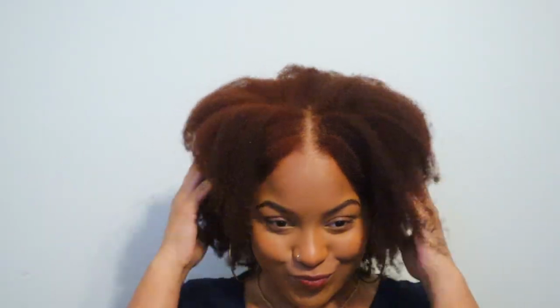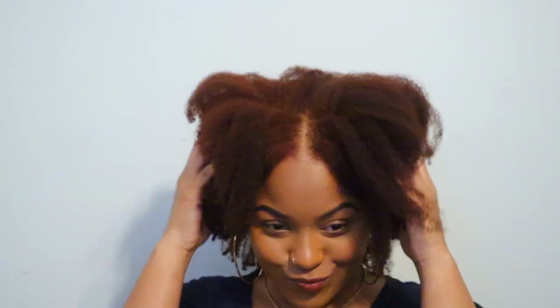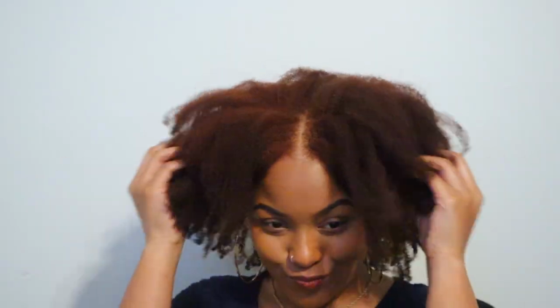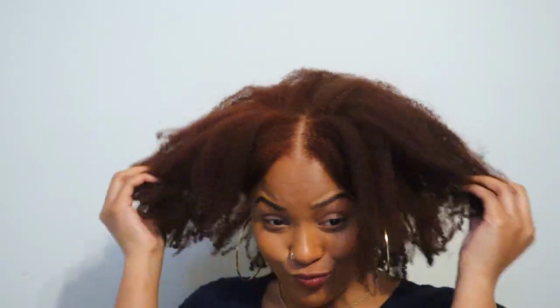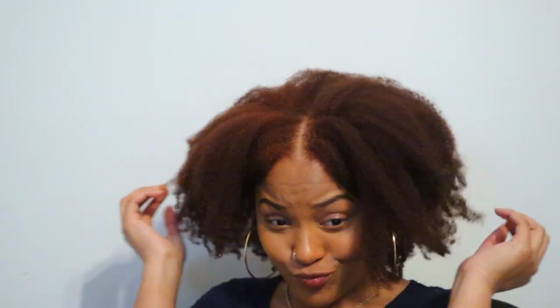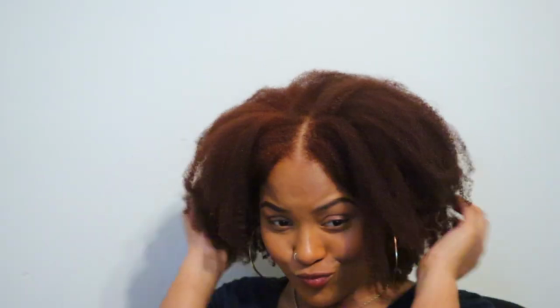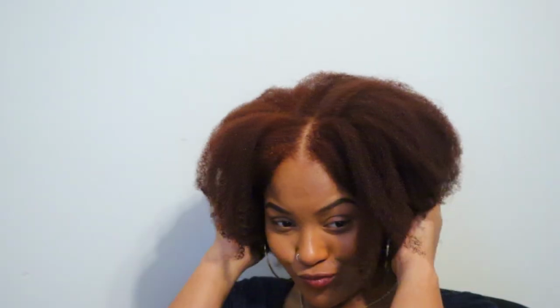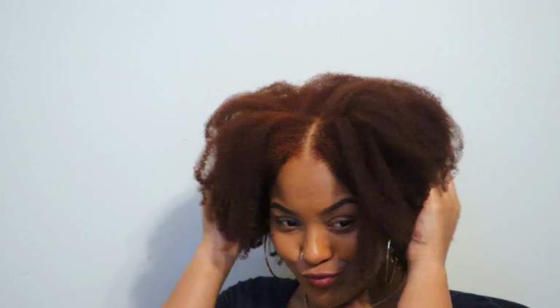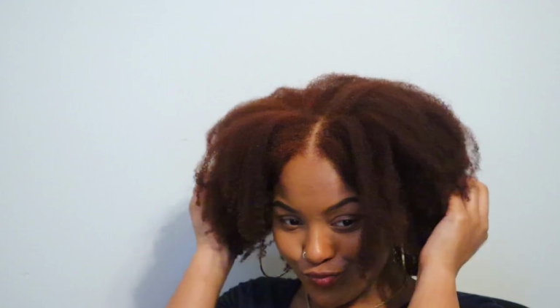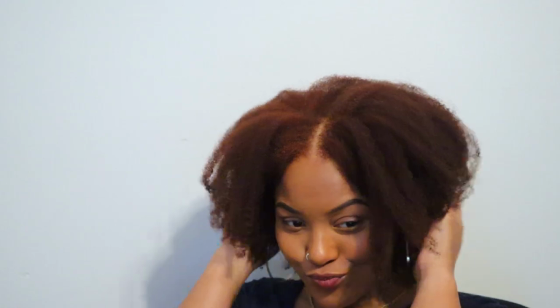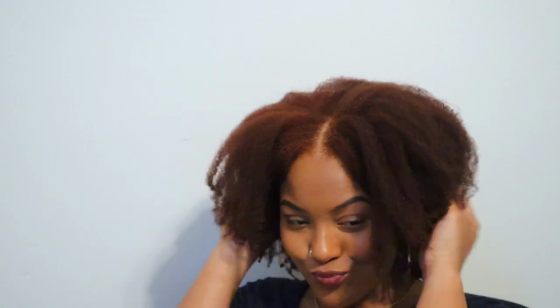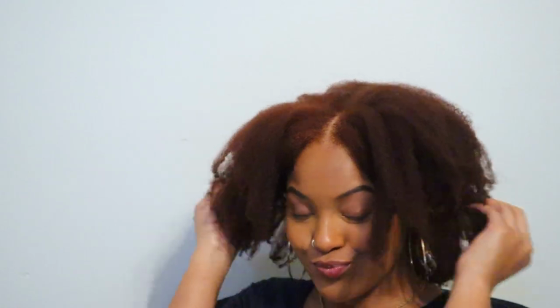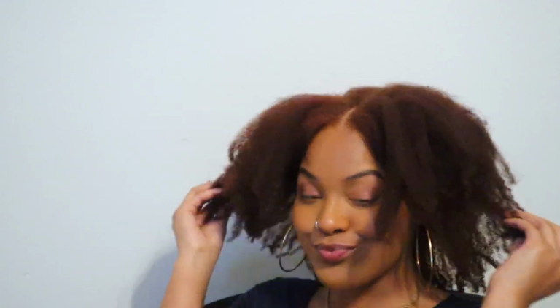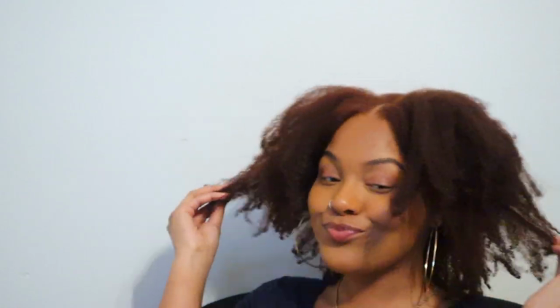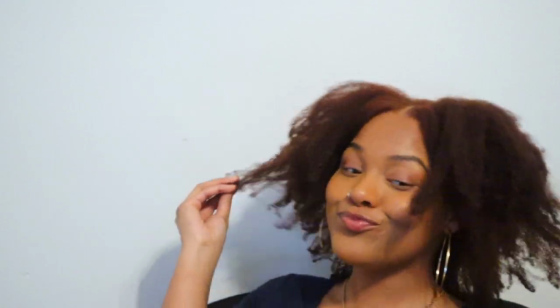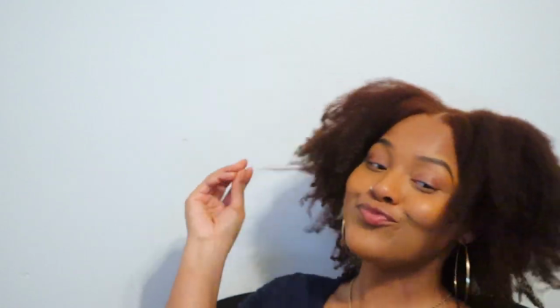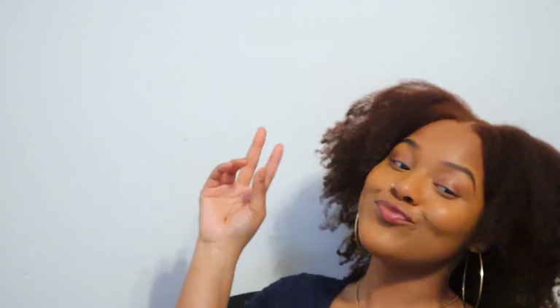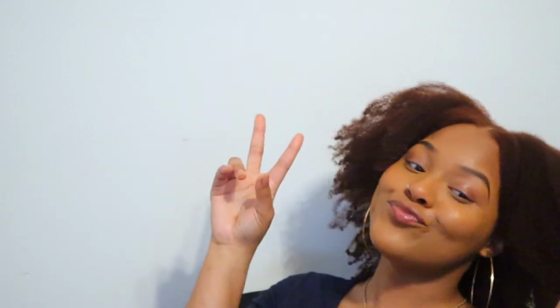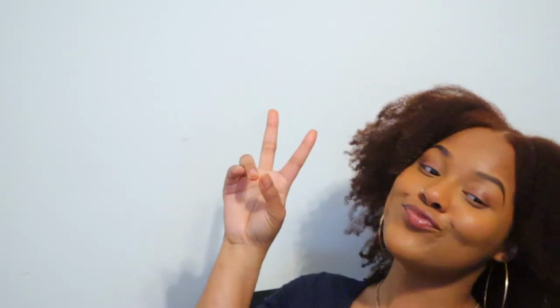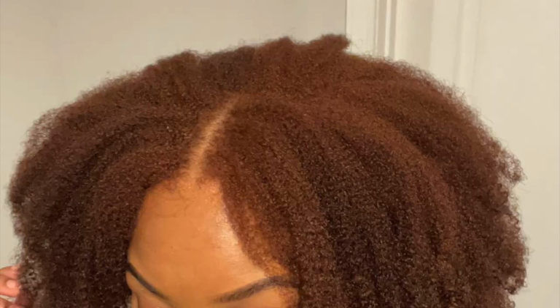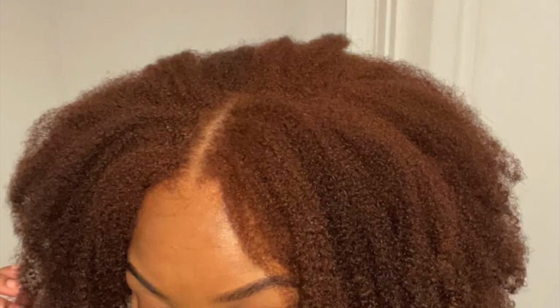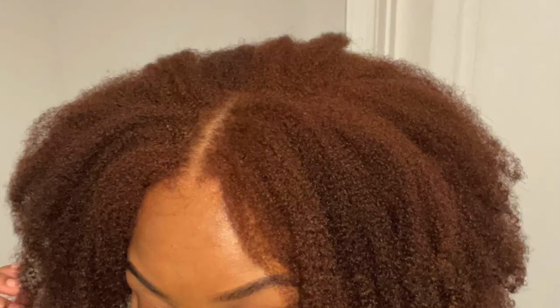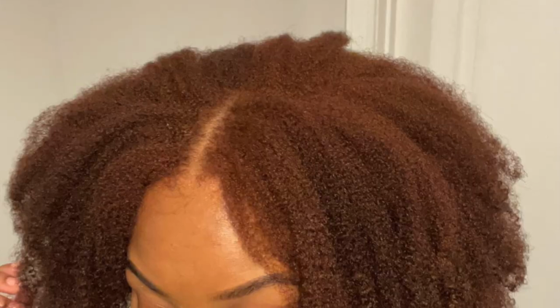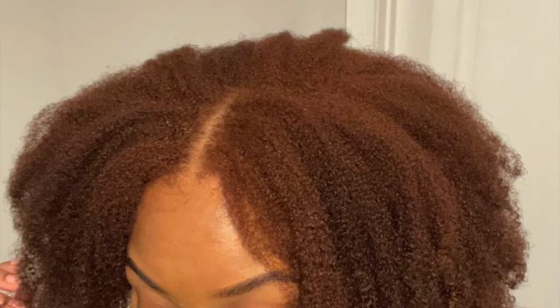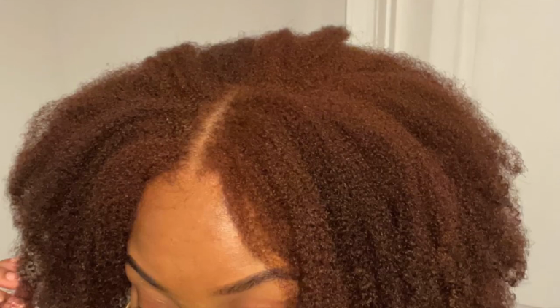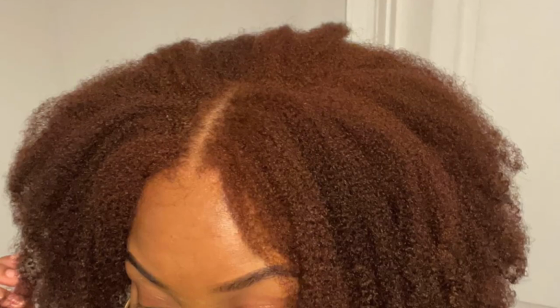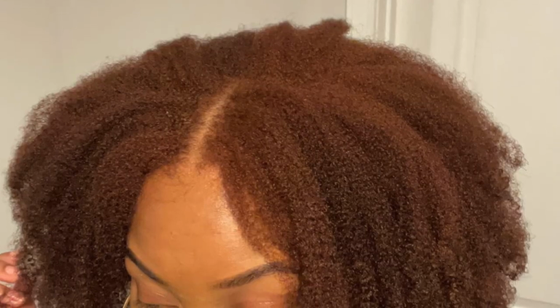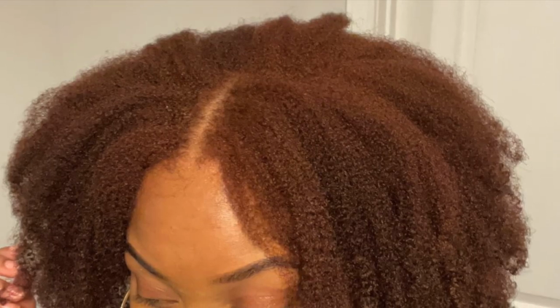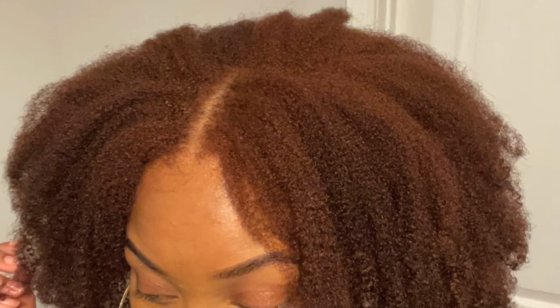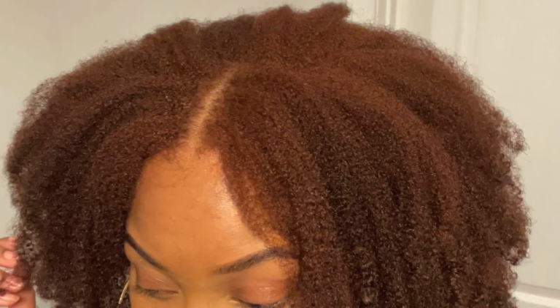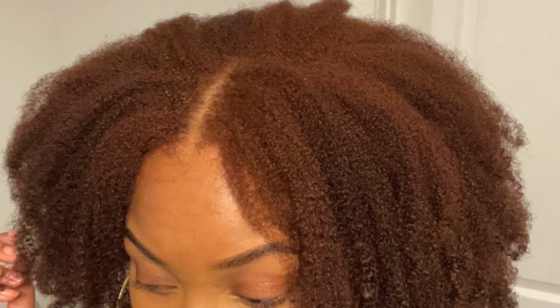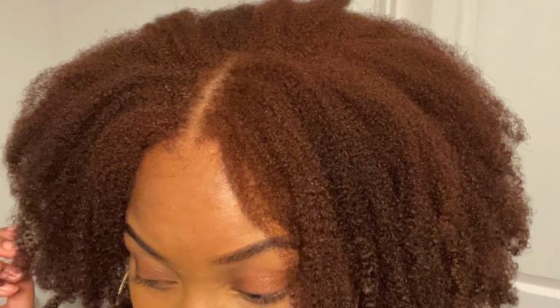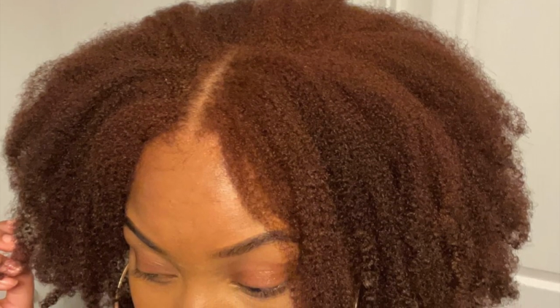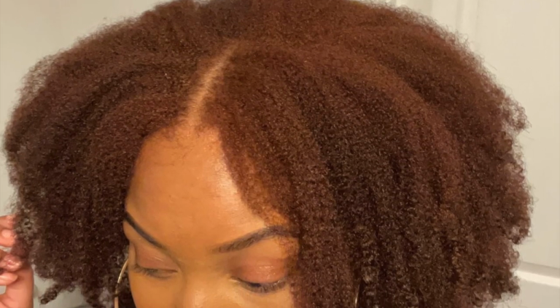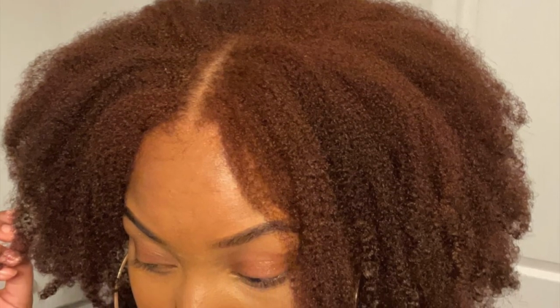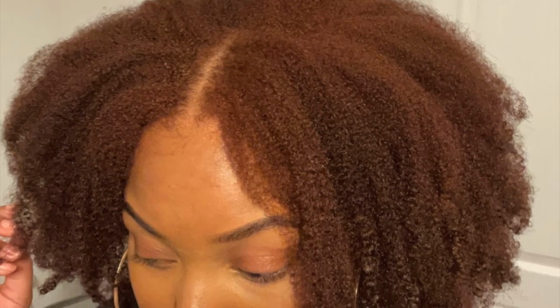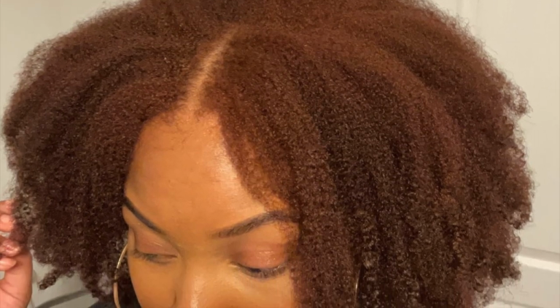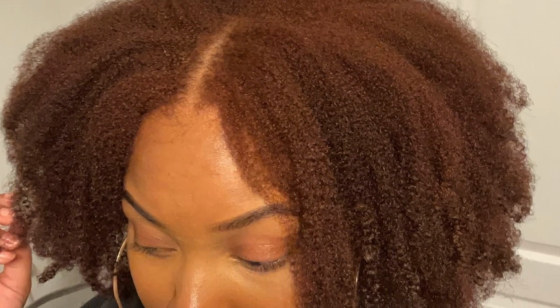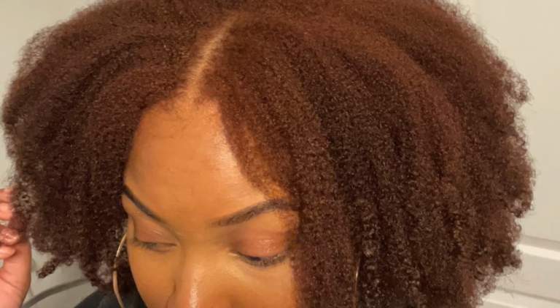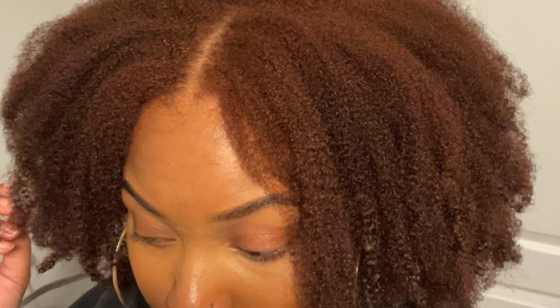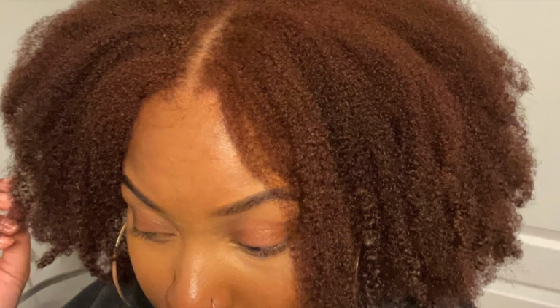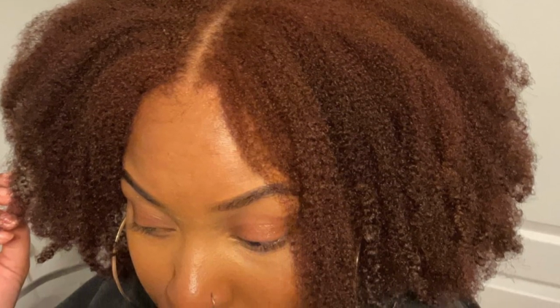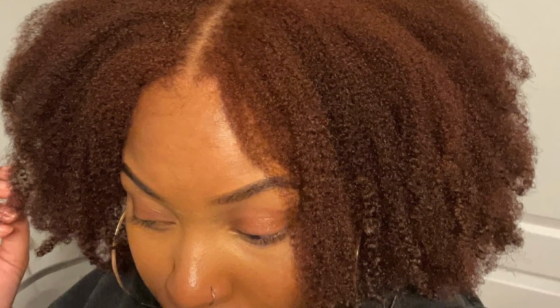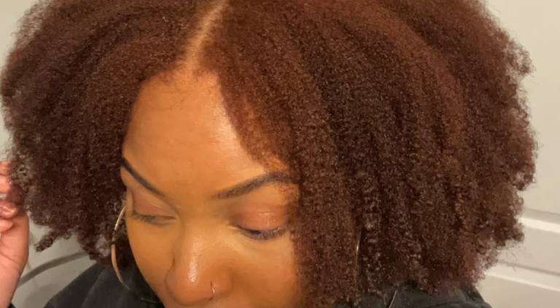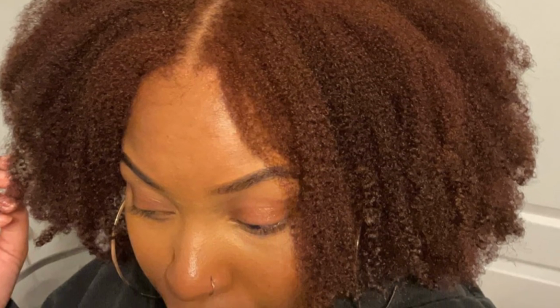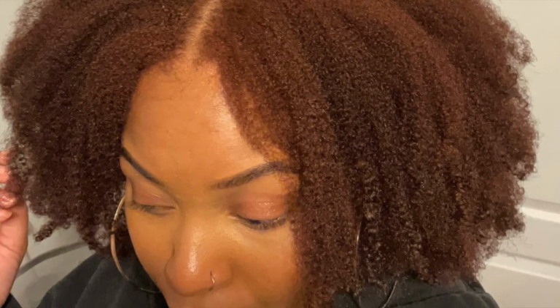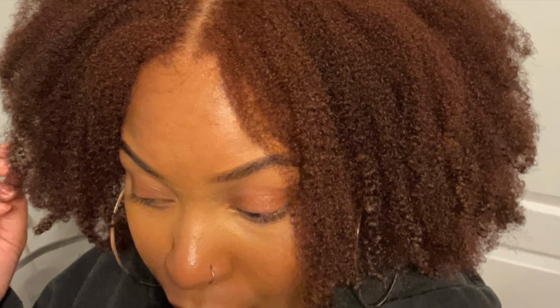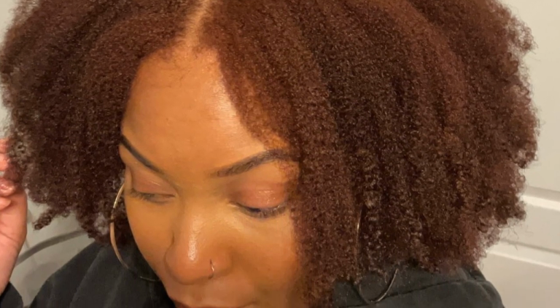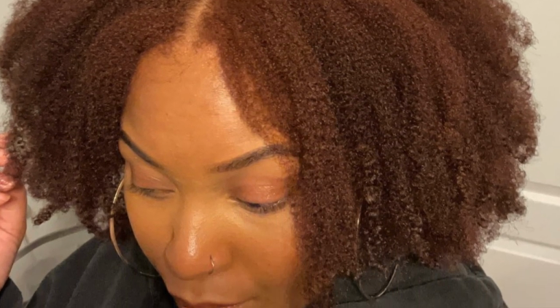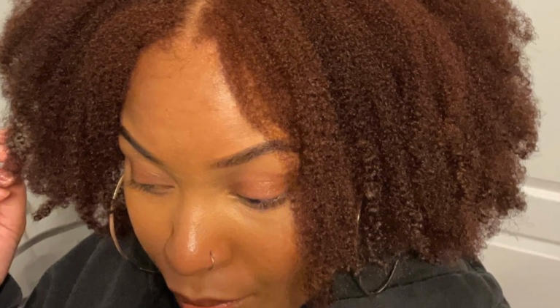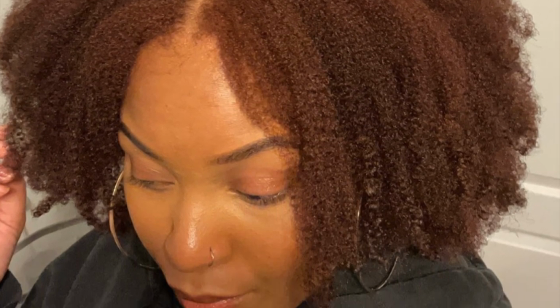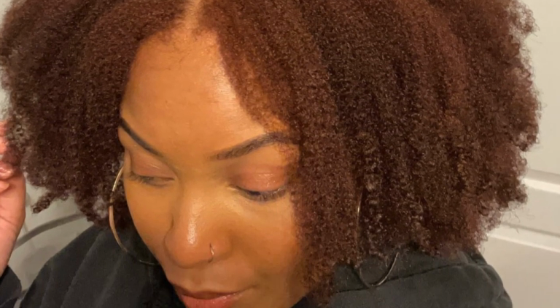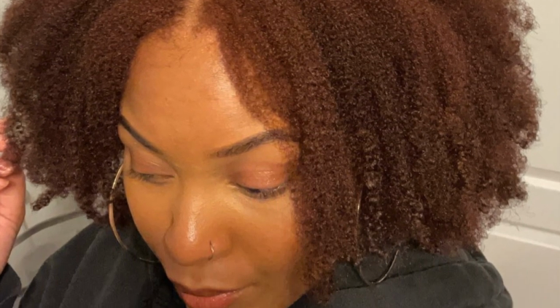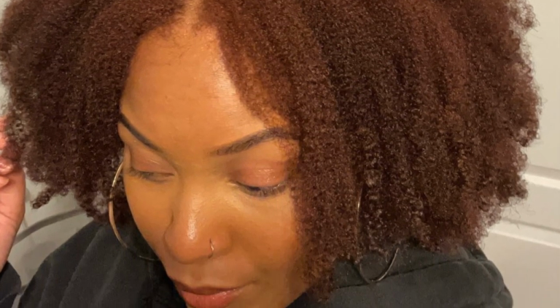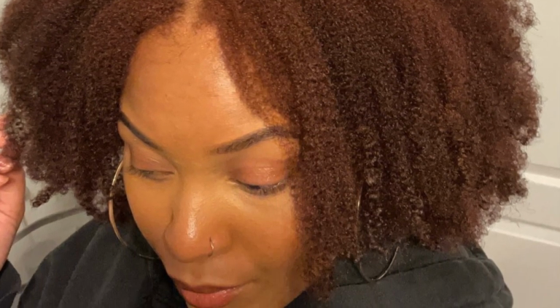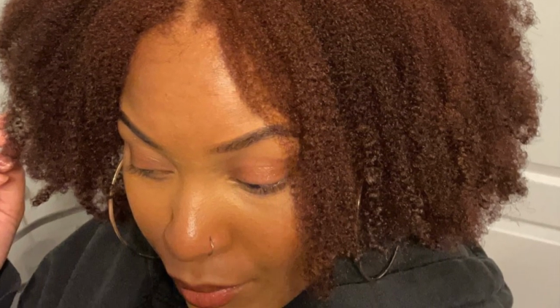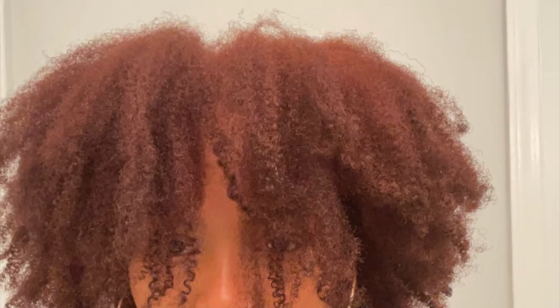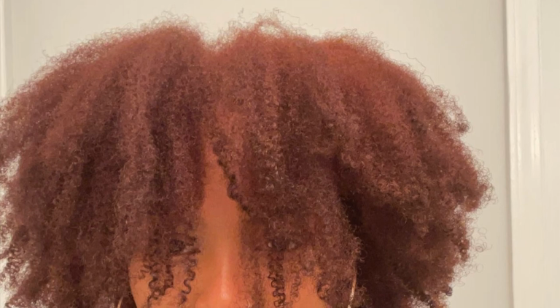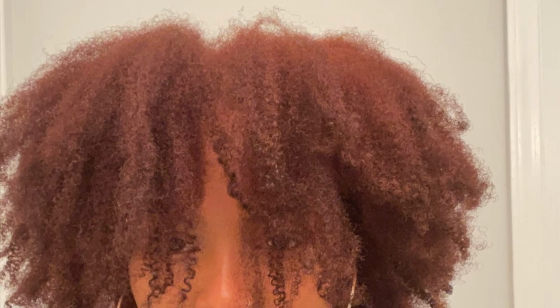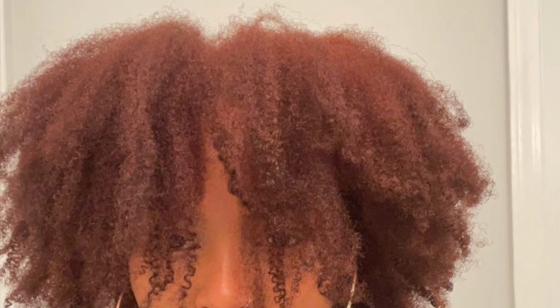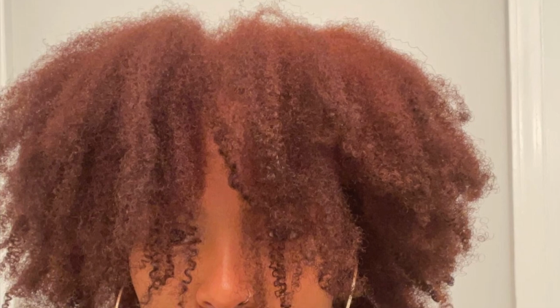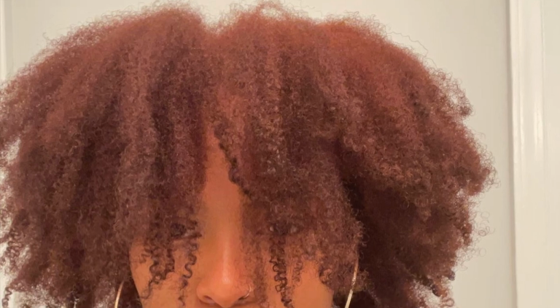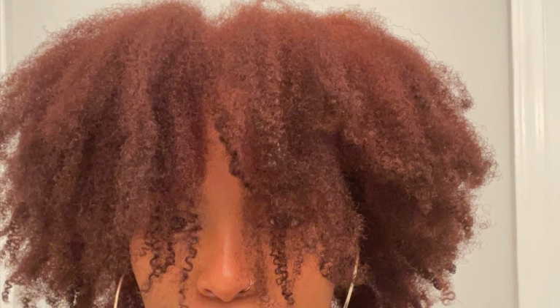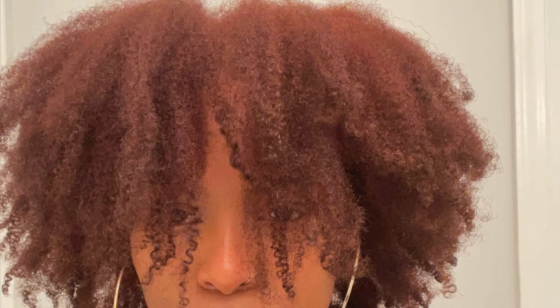Thank you guys so much for watching. Please like, comment, and subscribe, and here are some pictures just to see it in different lighting.